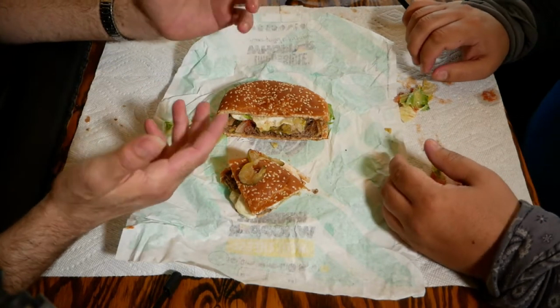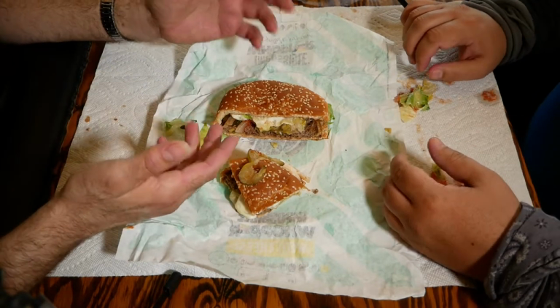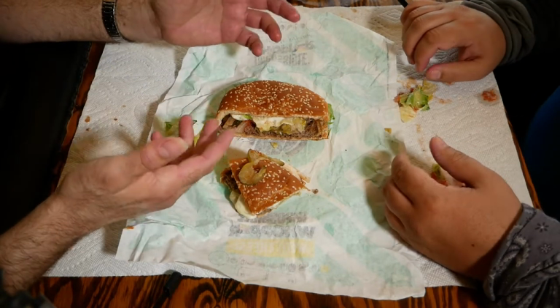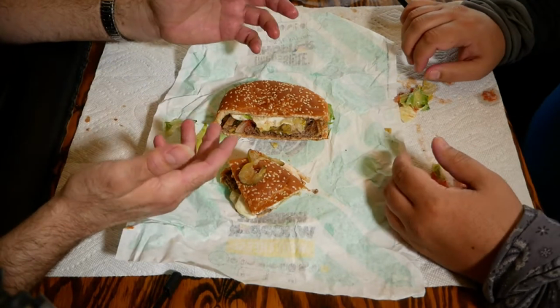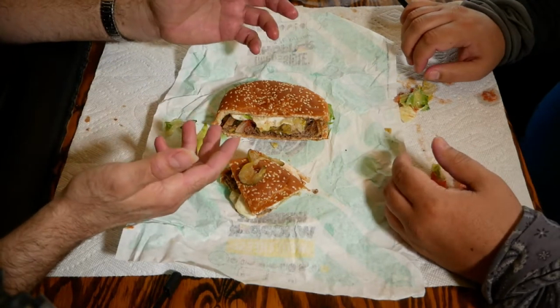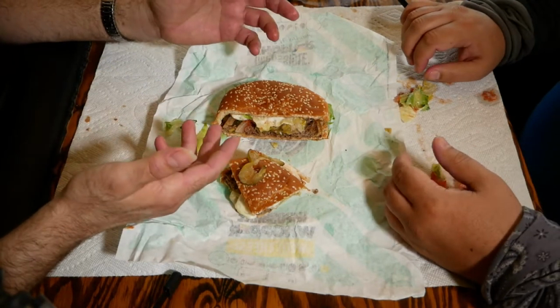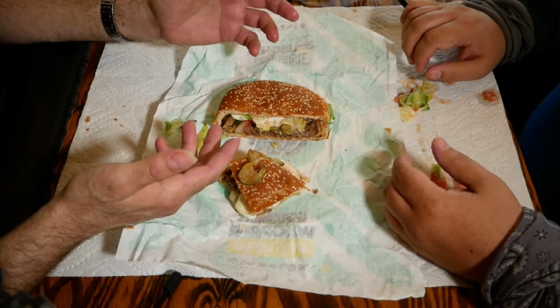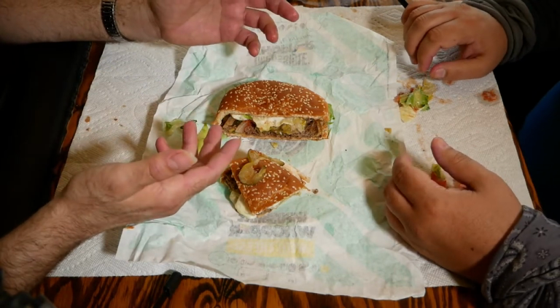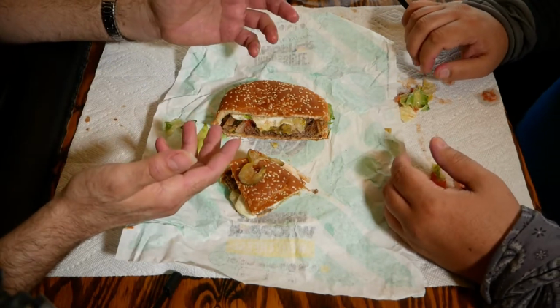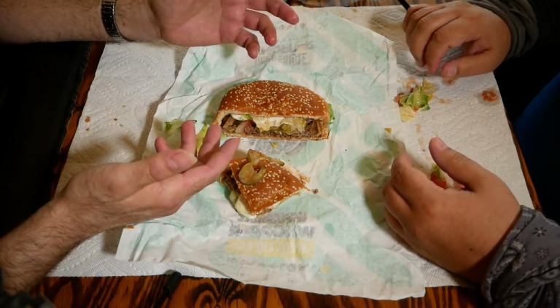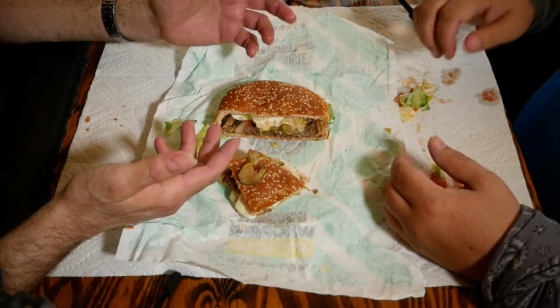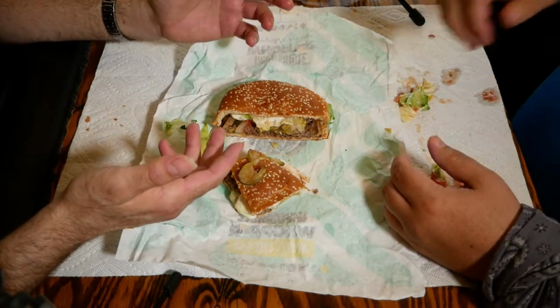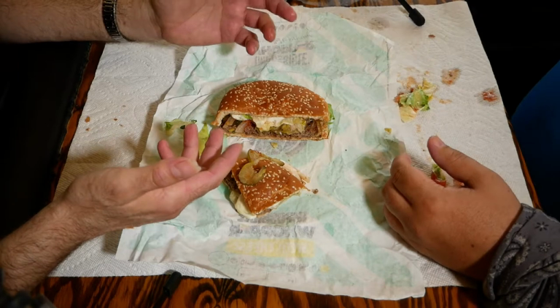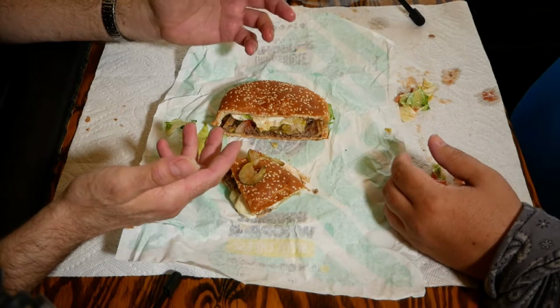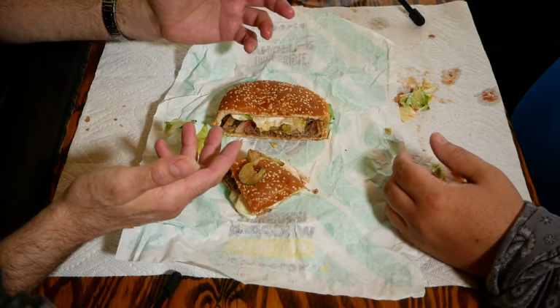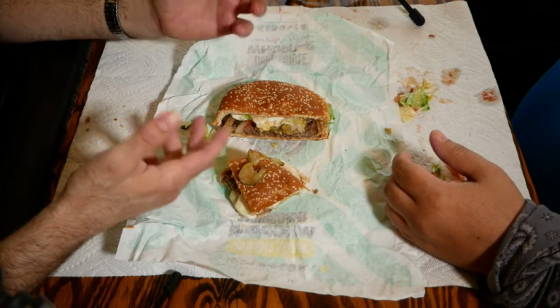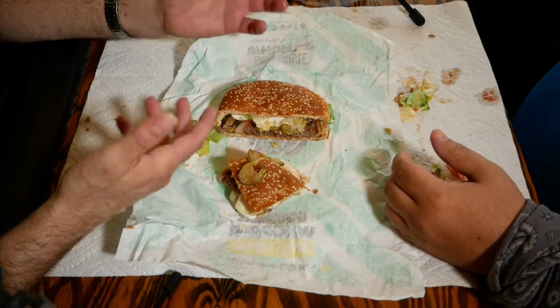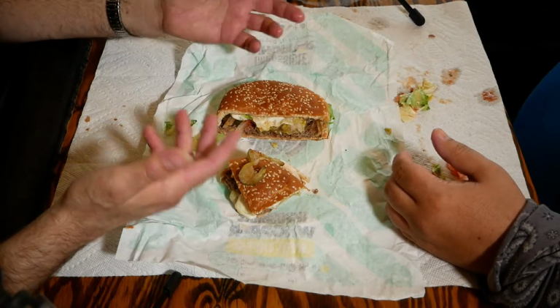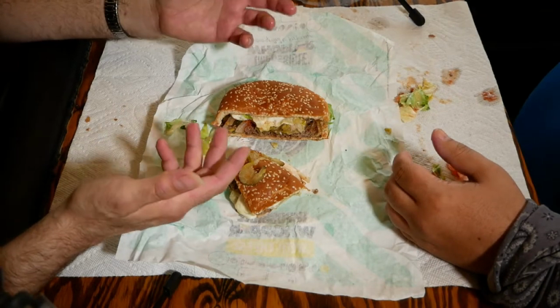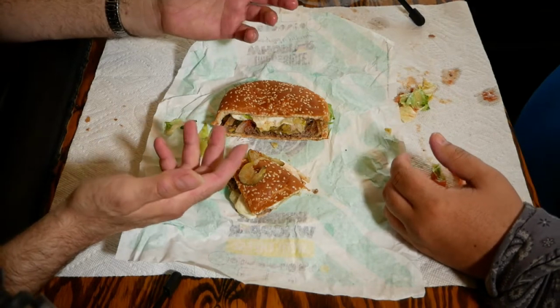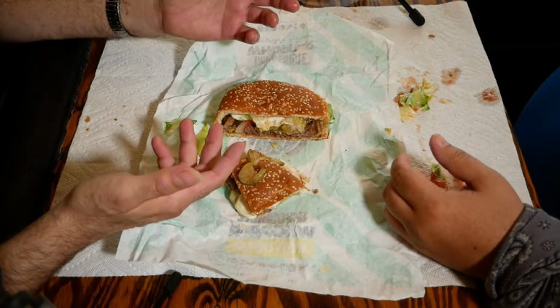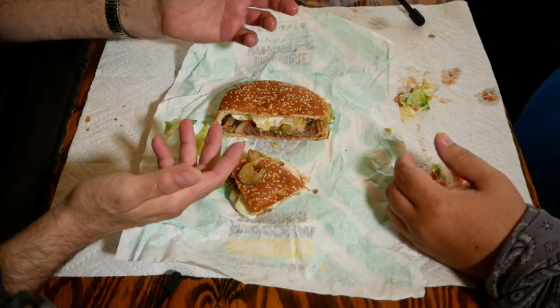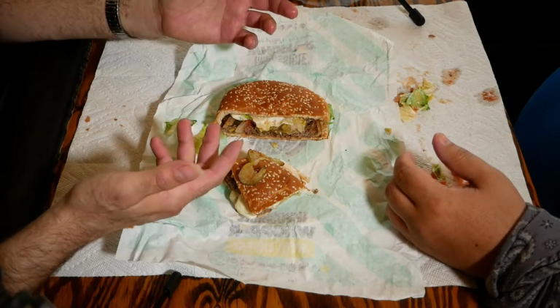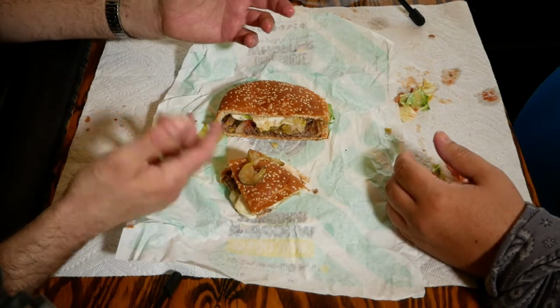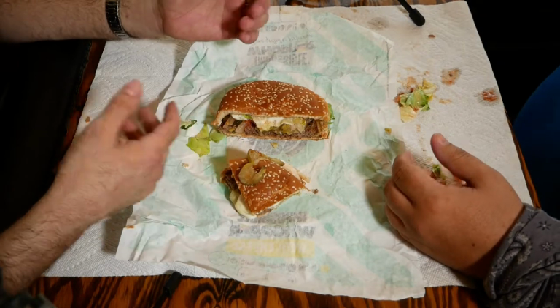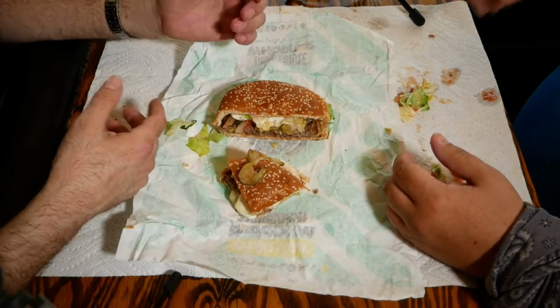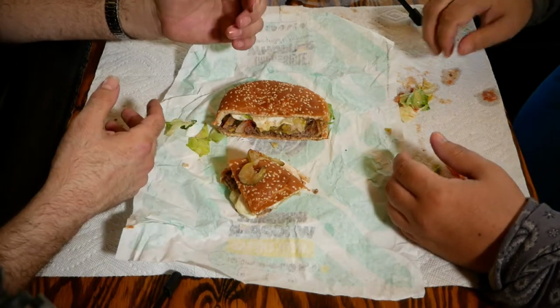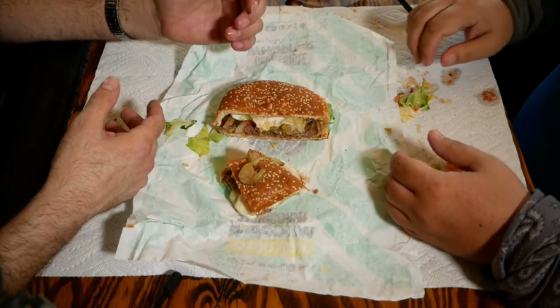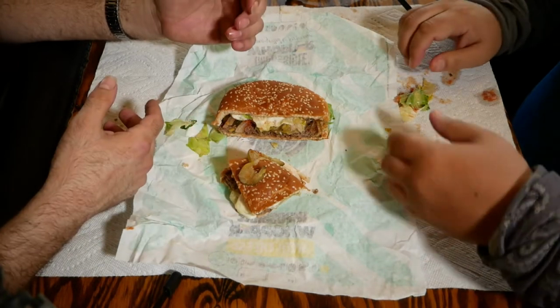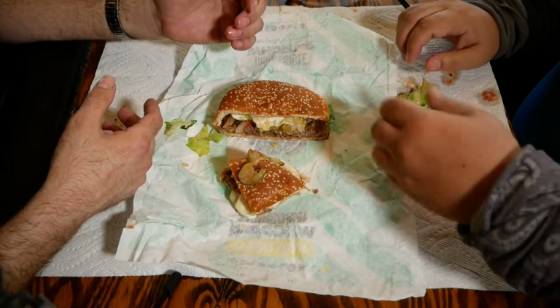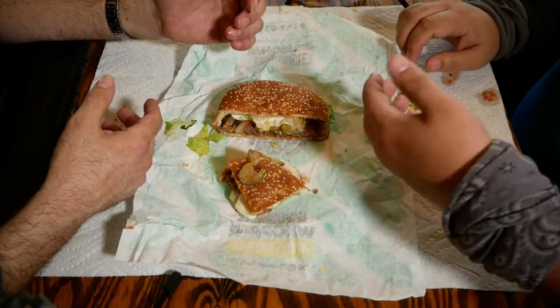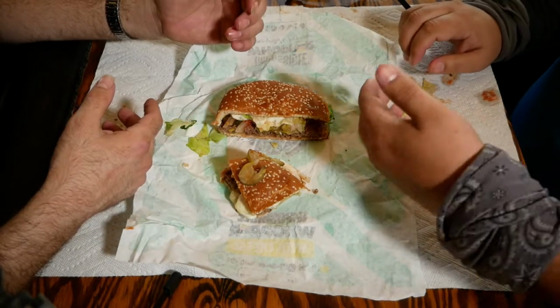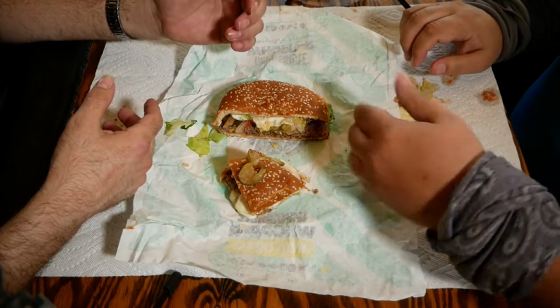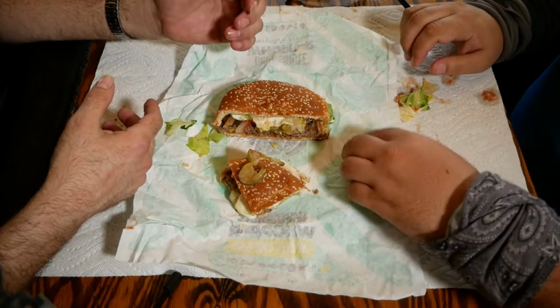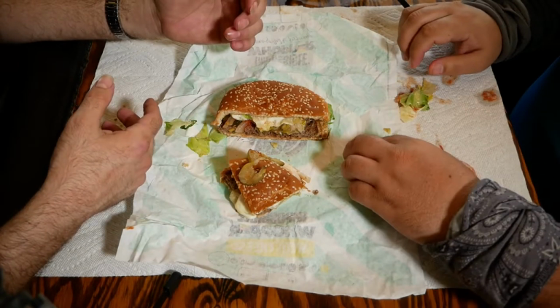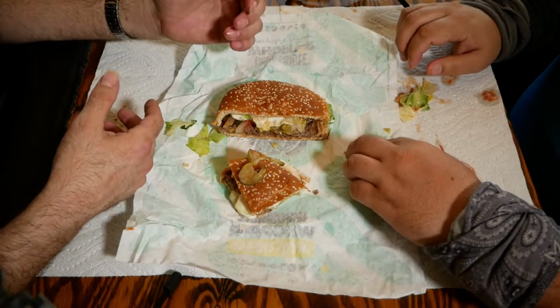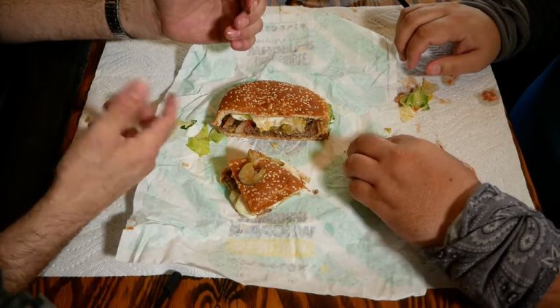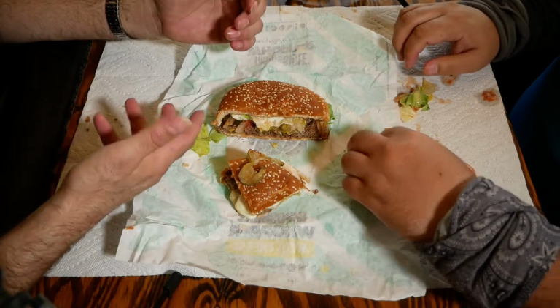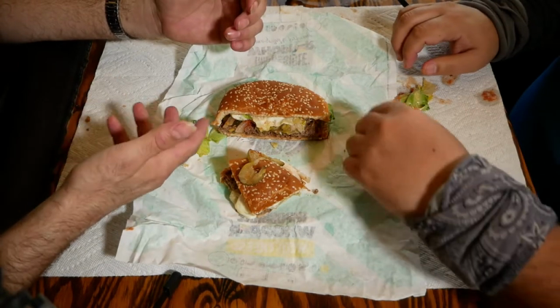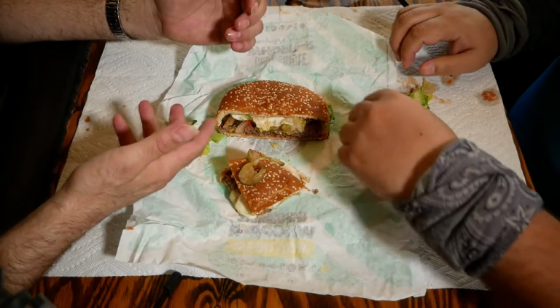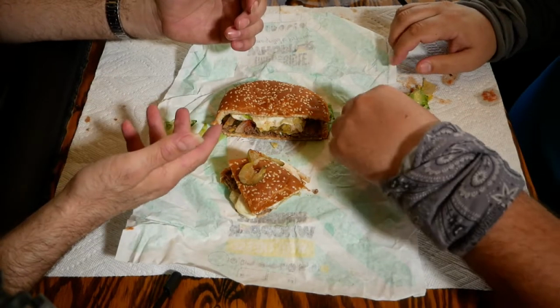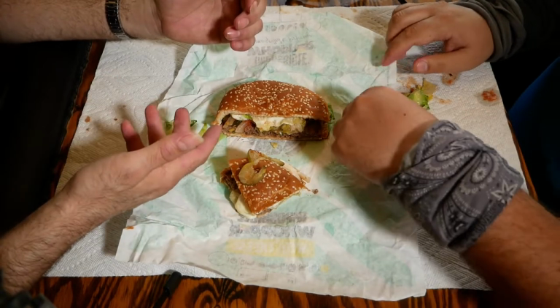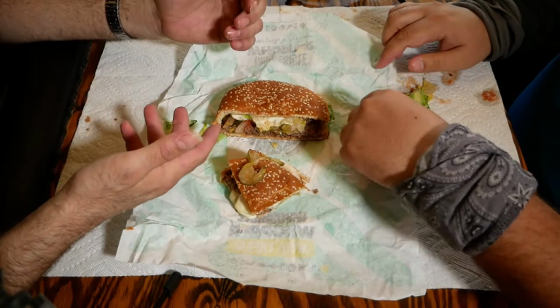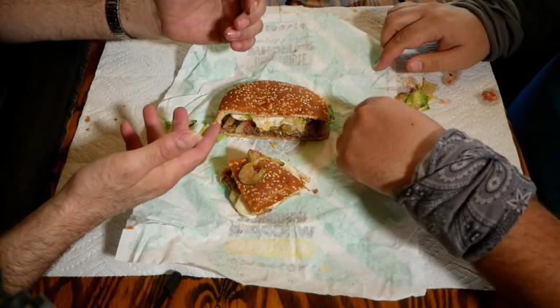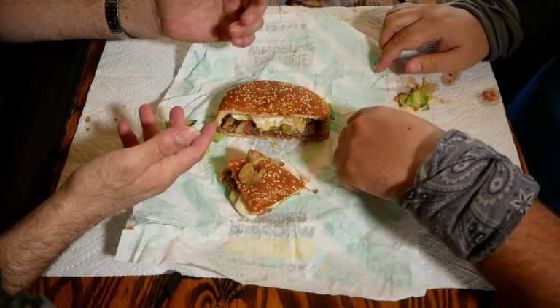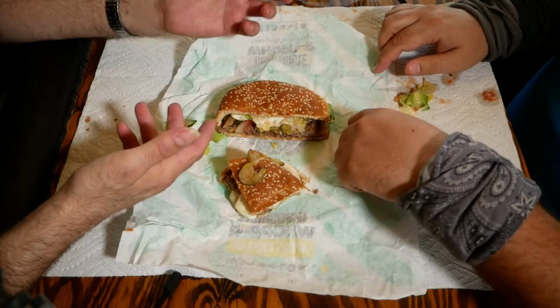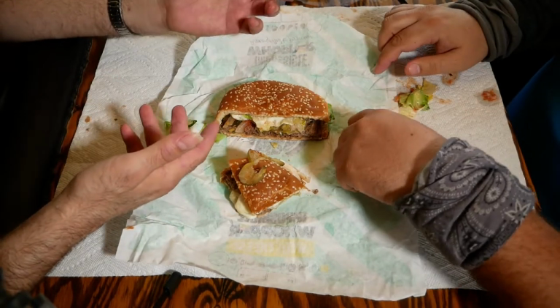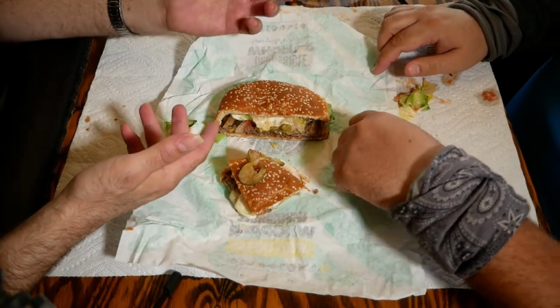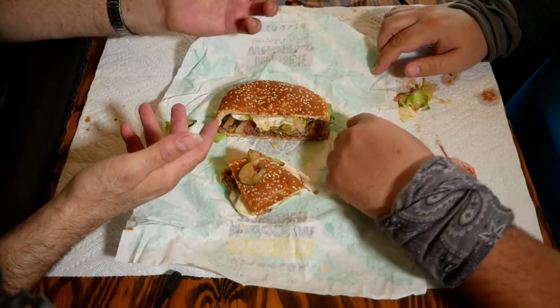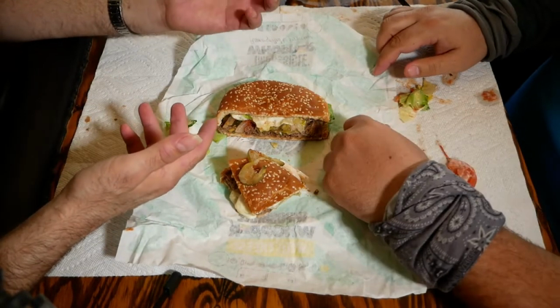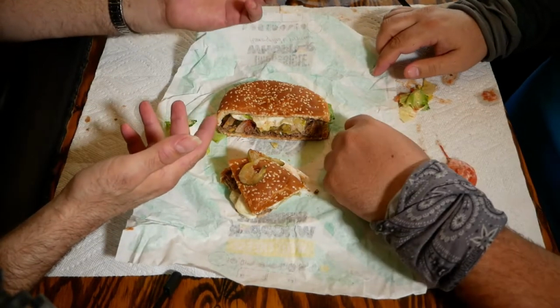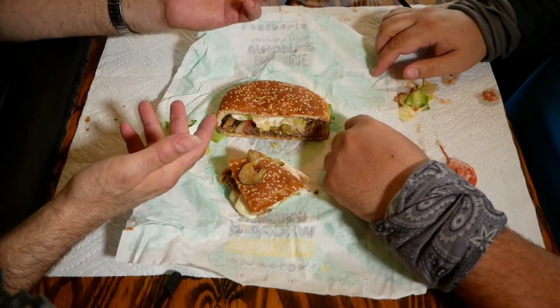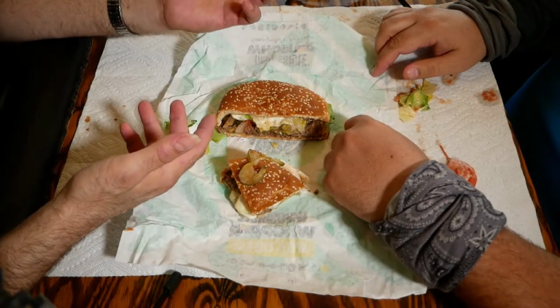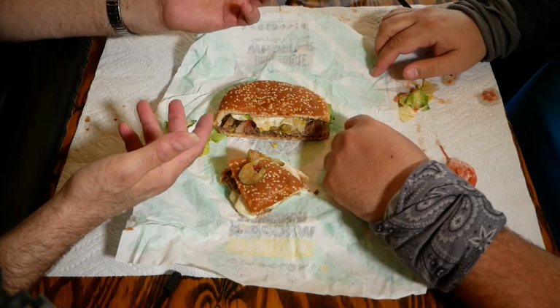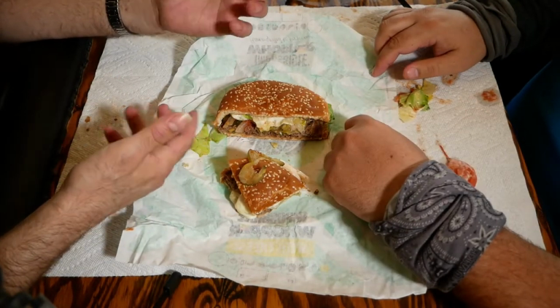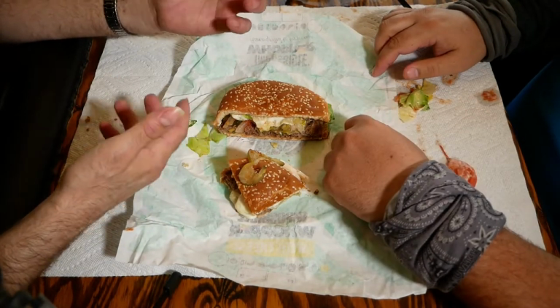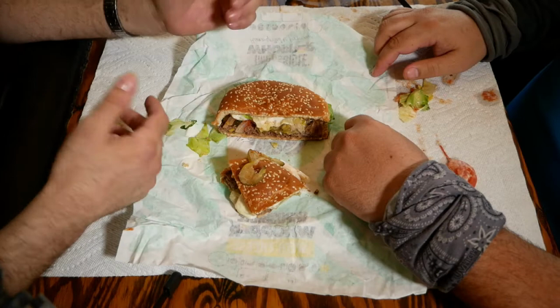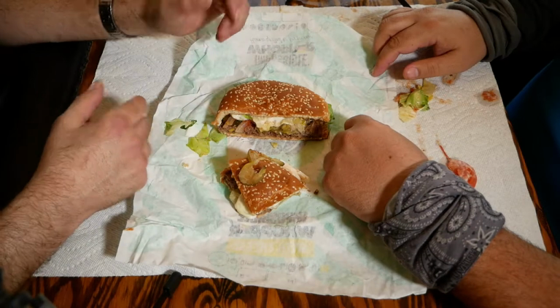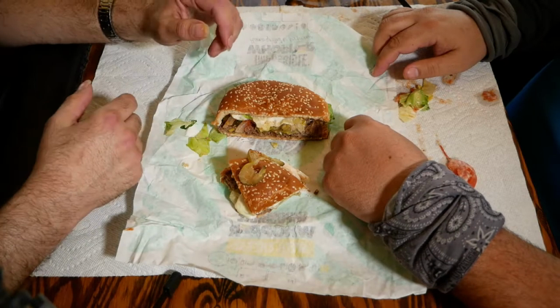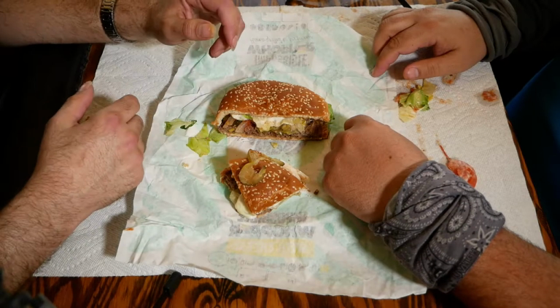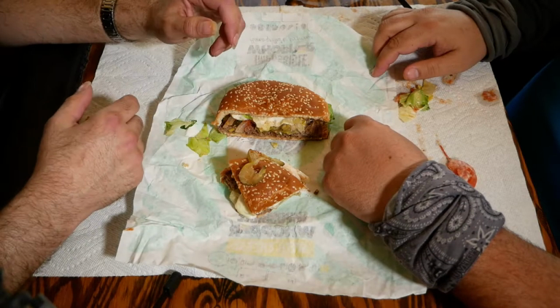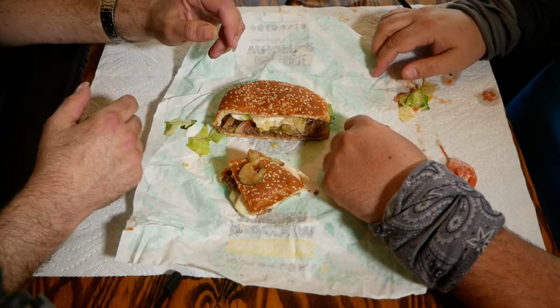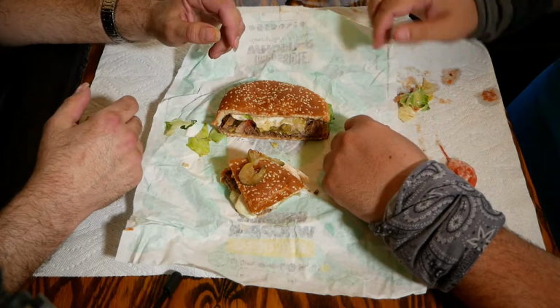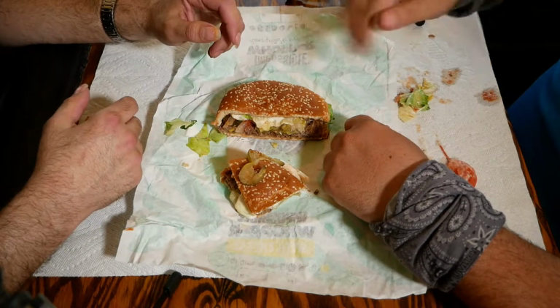You're doing real good for the environment and for the animals and our furry critters out there, as long as you're ordering this versus a beef patty, if that's what you're concerned about.